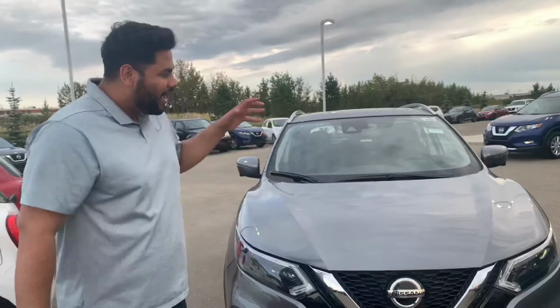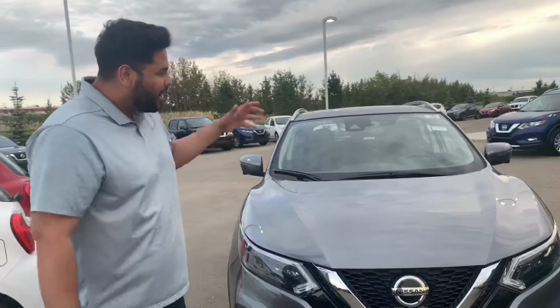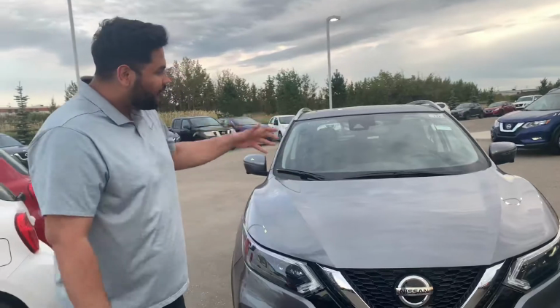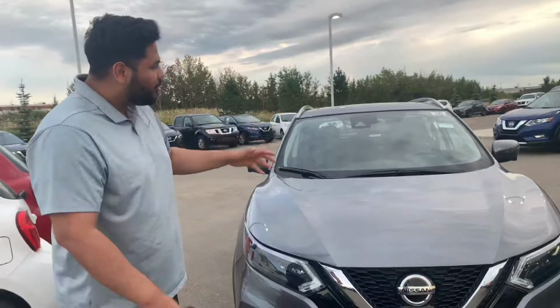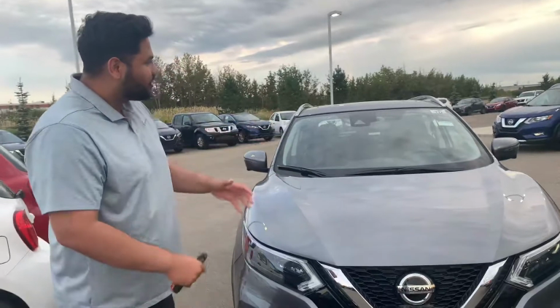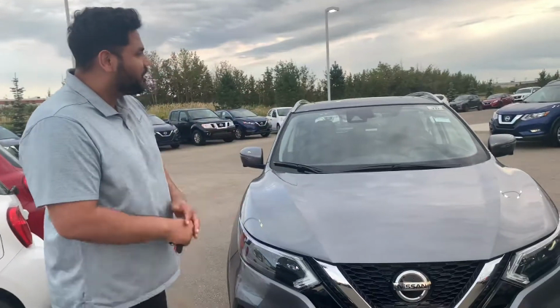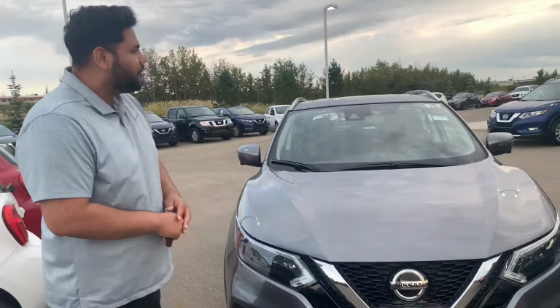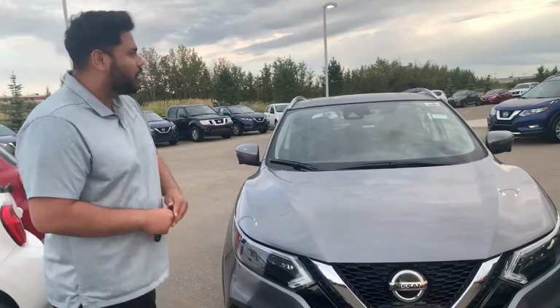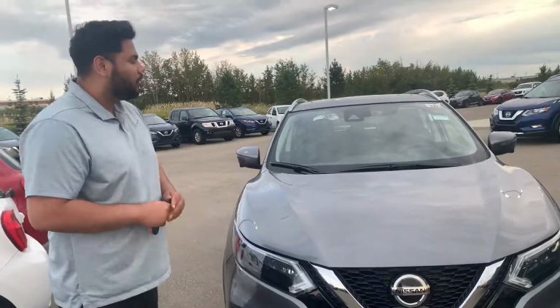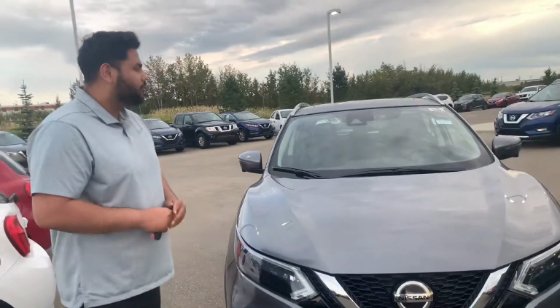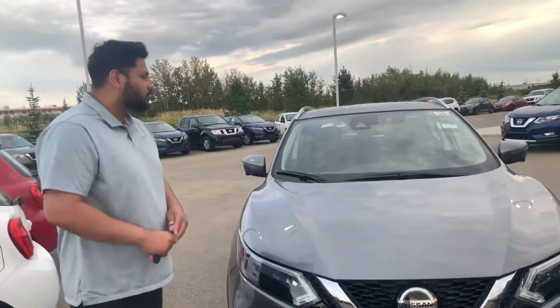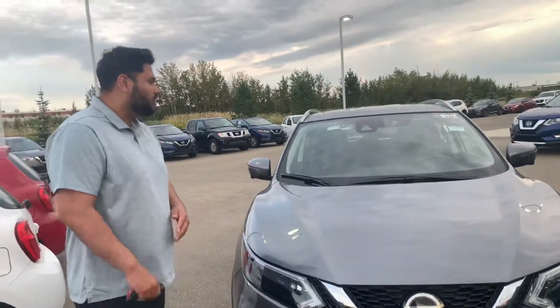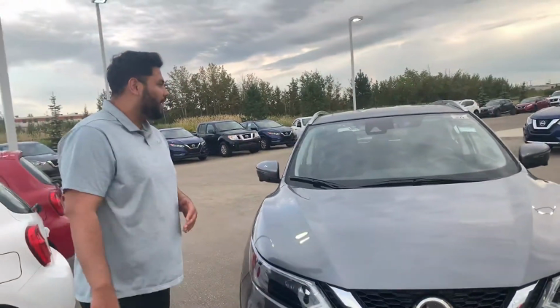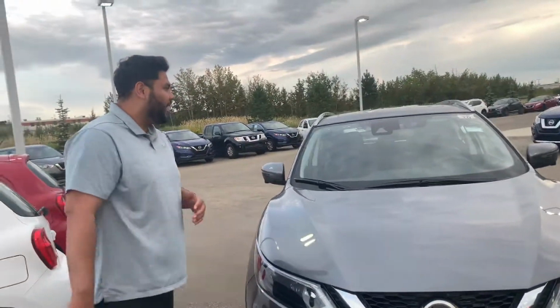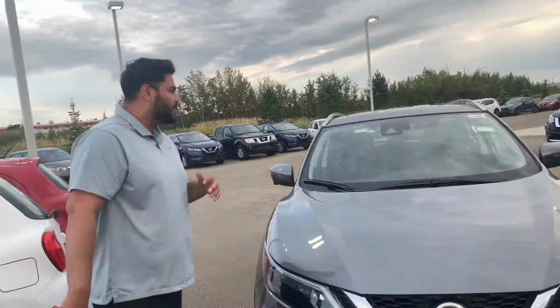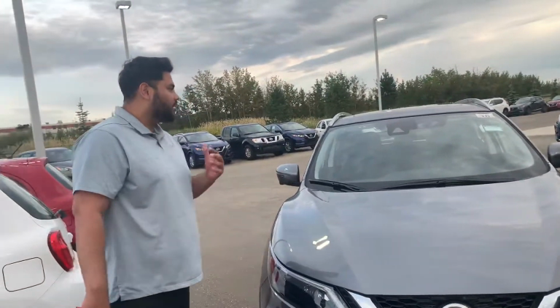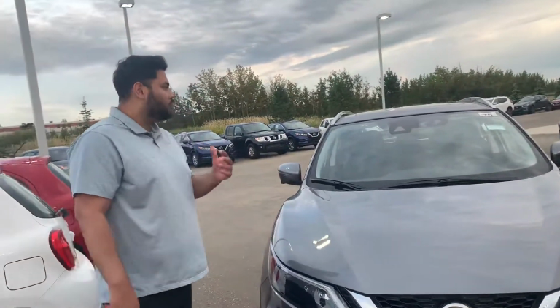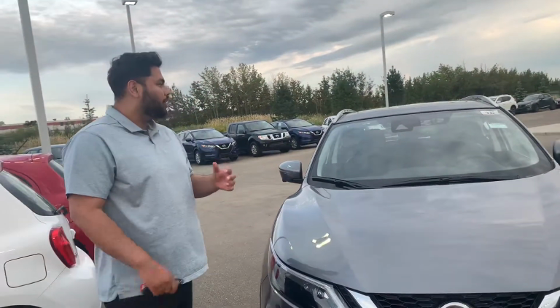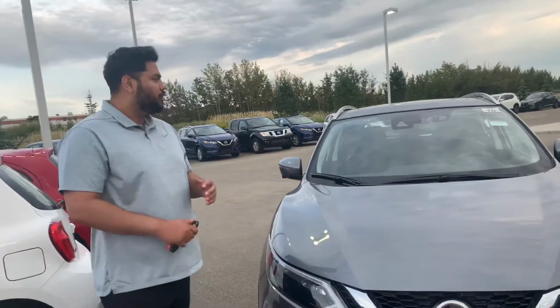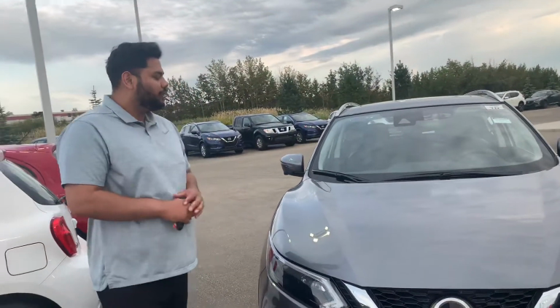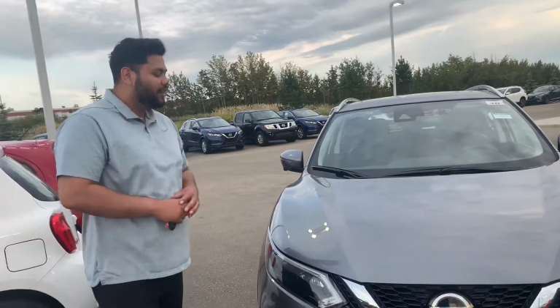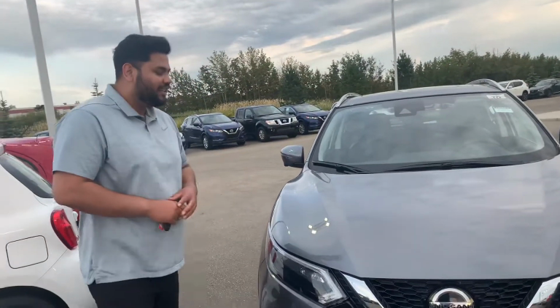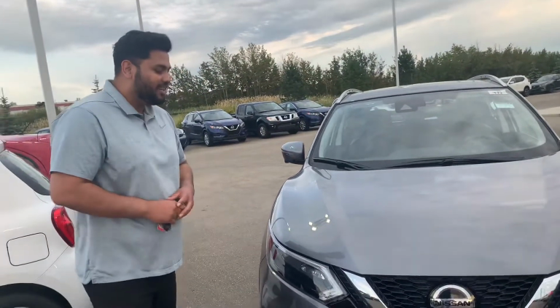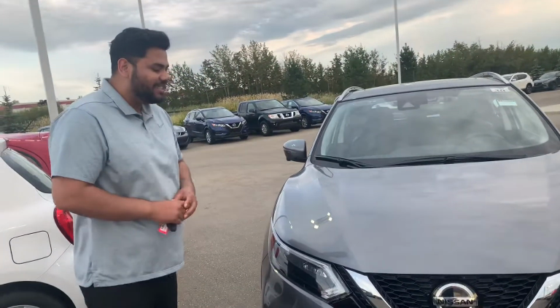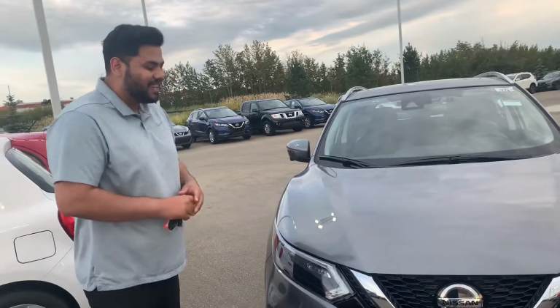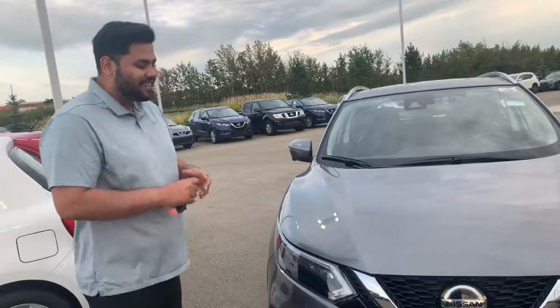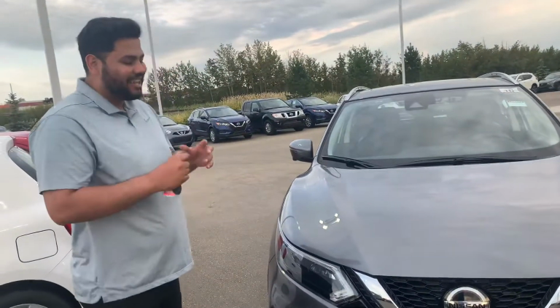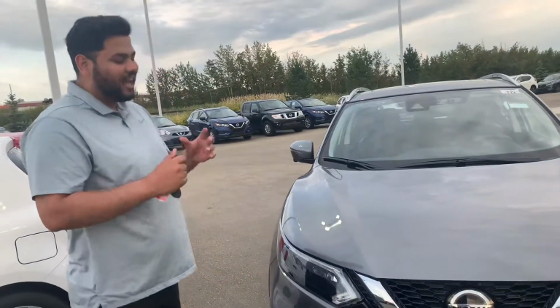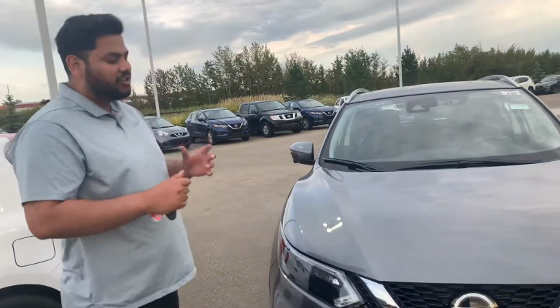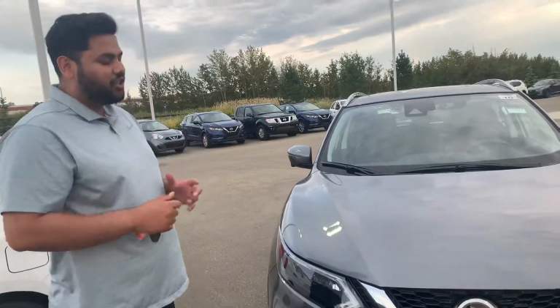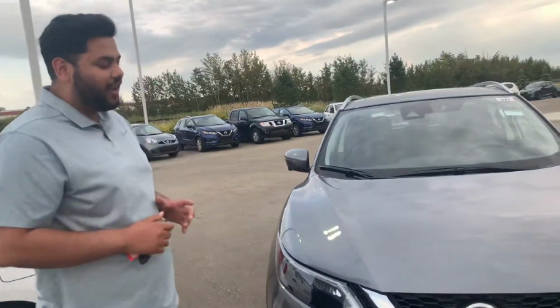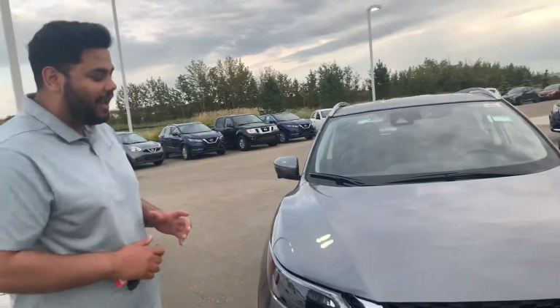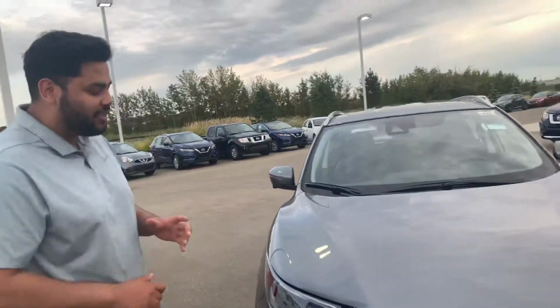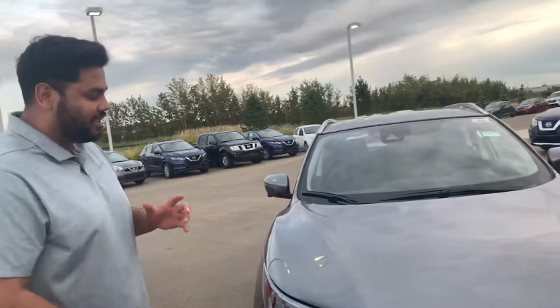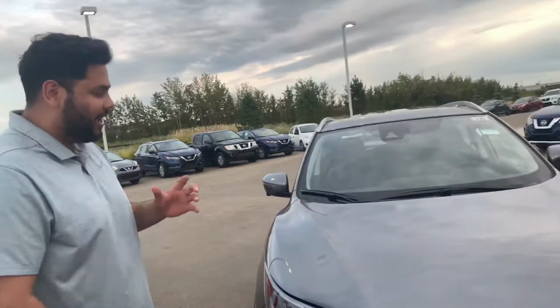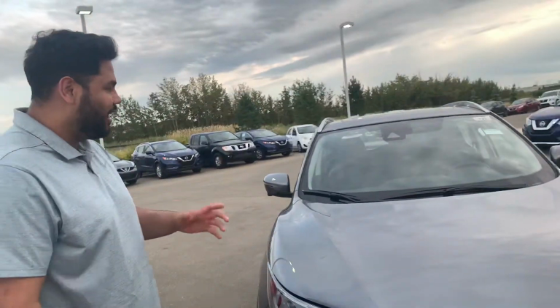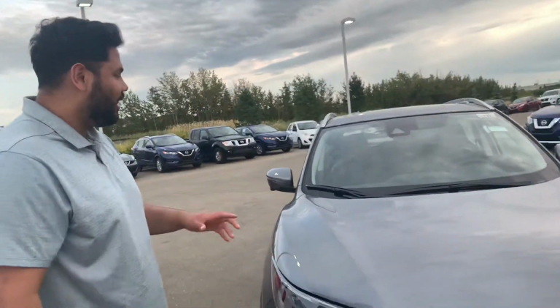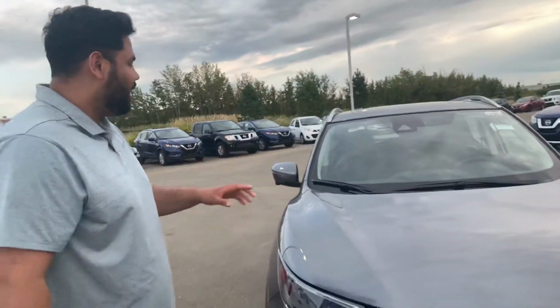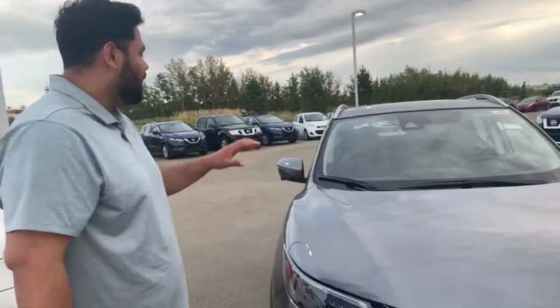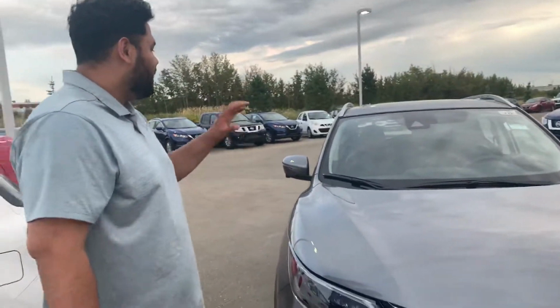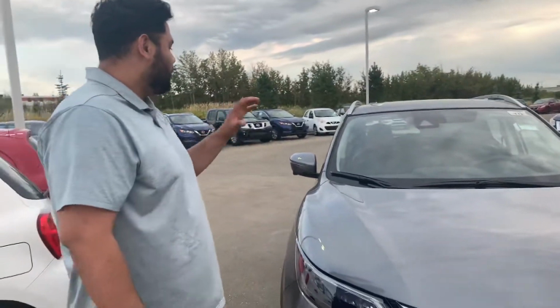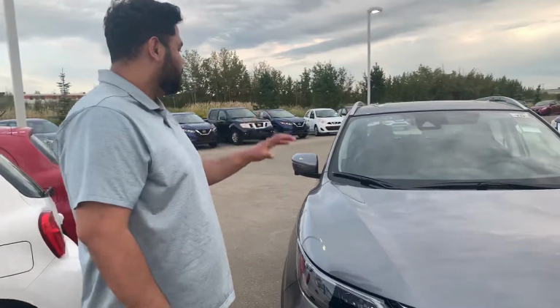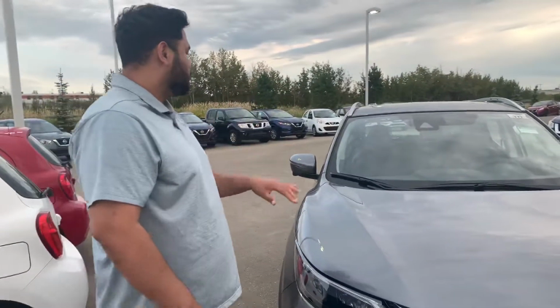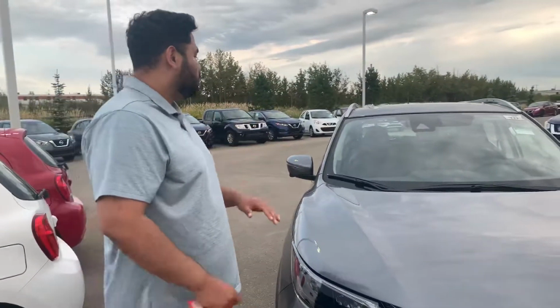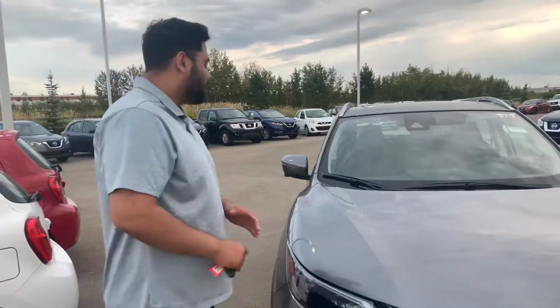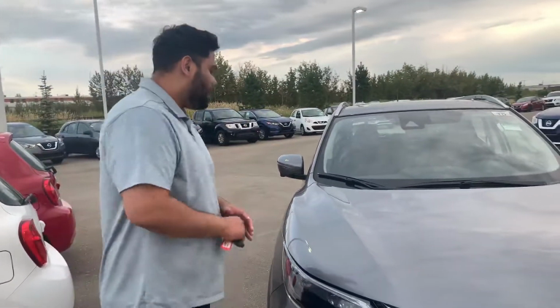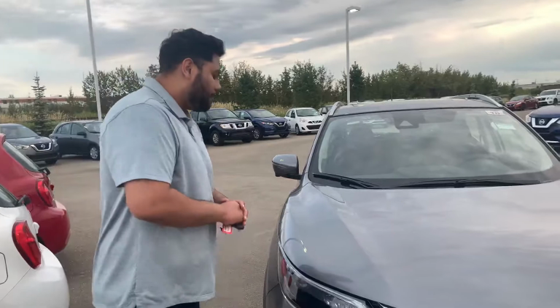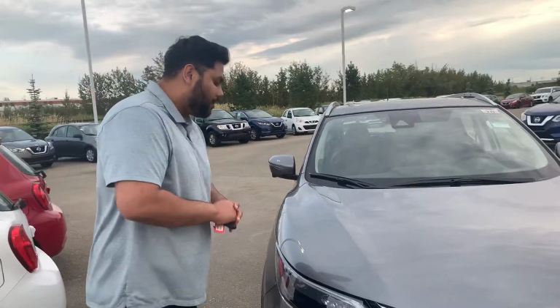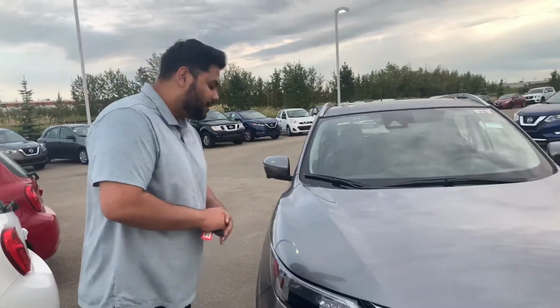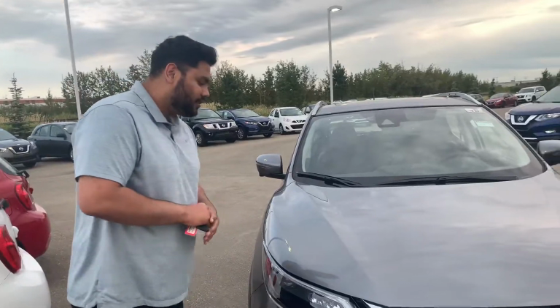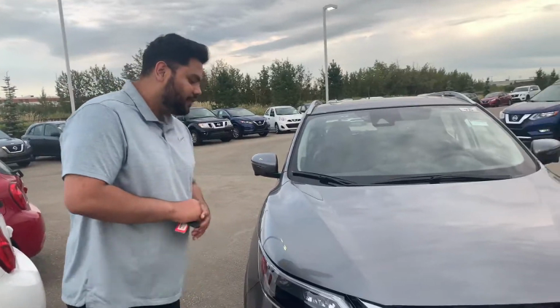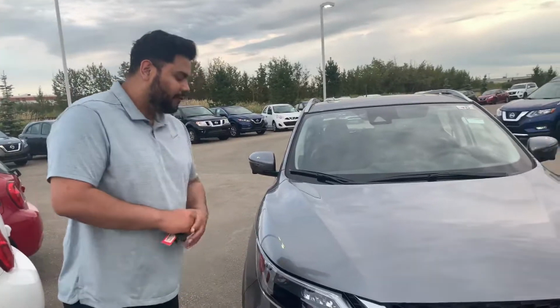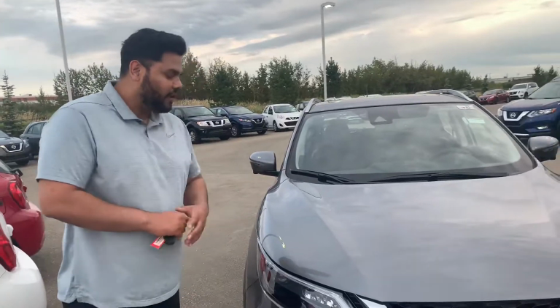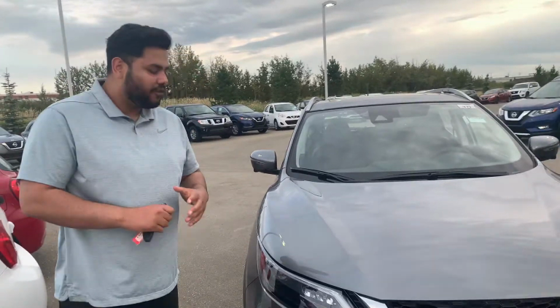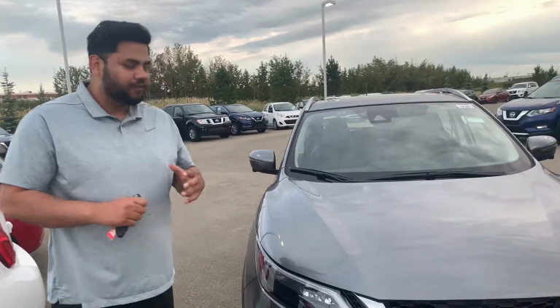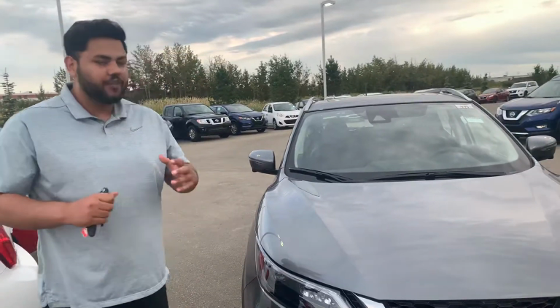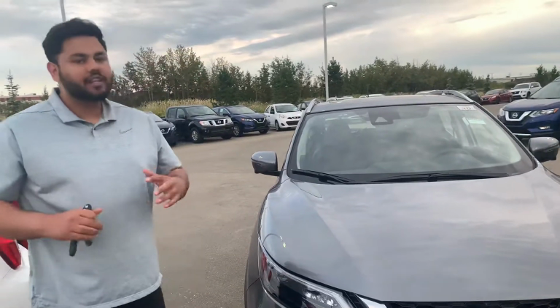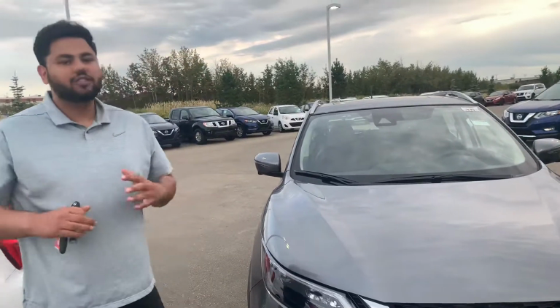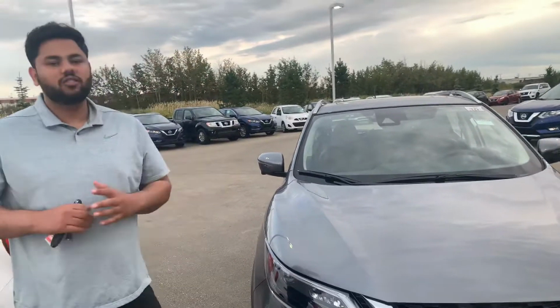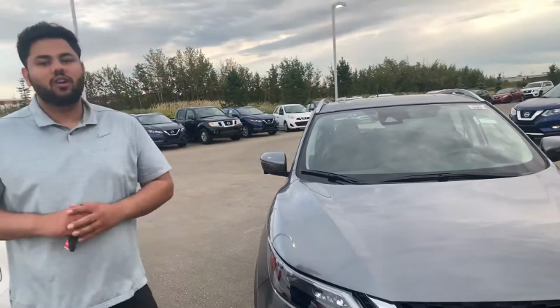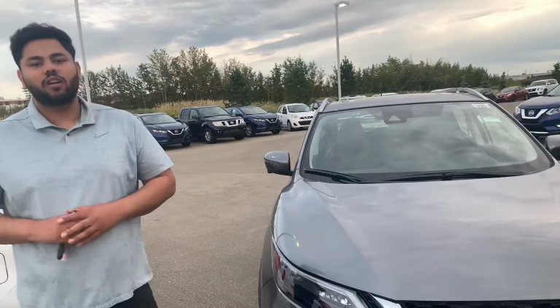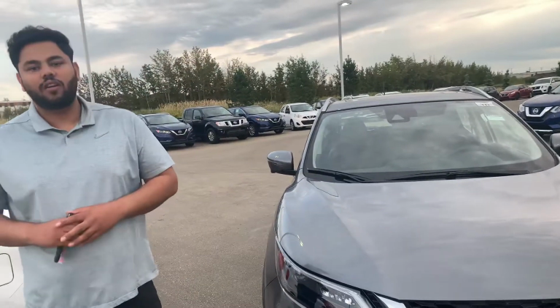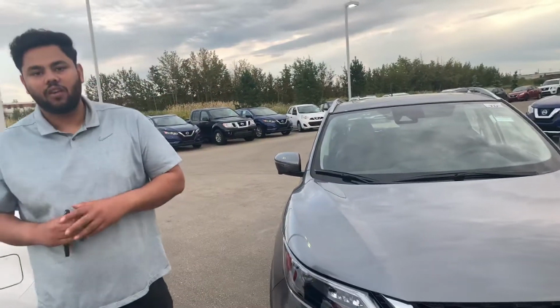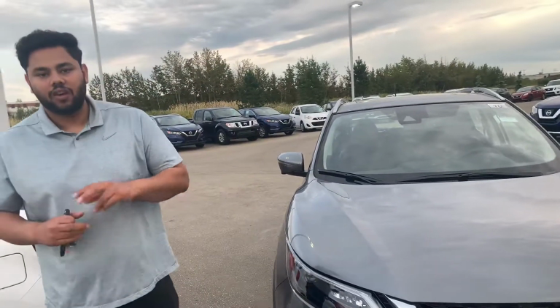And of course, give you a closer look at that 2020 Nissan Qashqai SL. Now, this is one of my personal favorite vehicles on our lot.